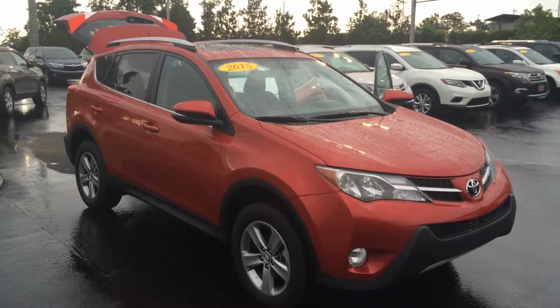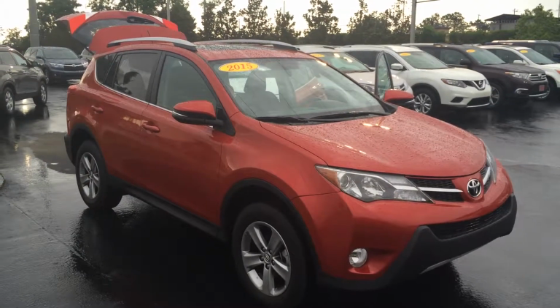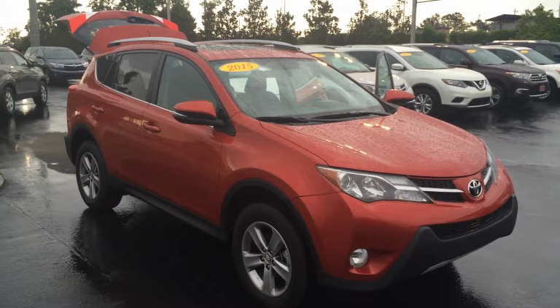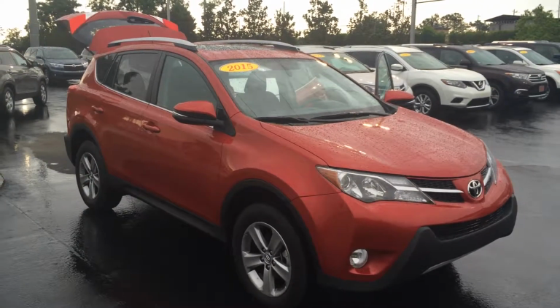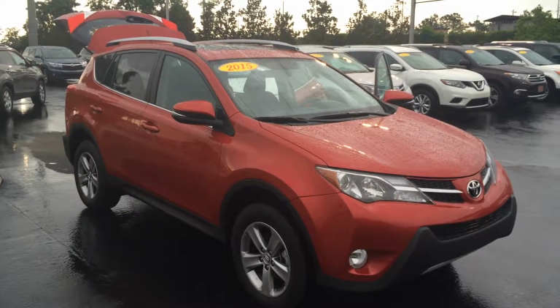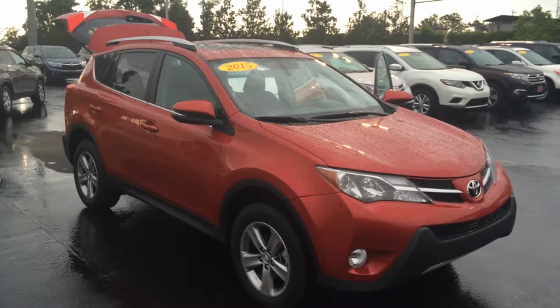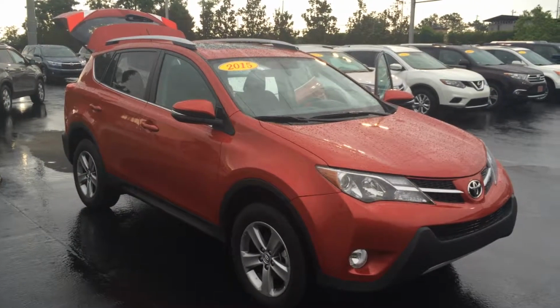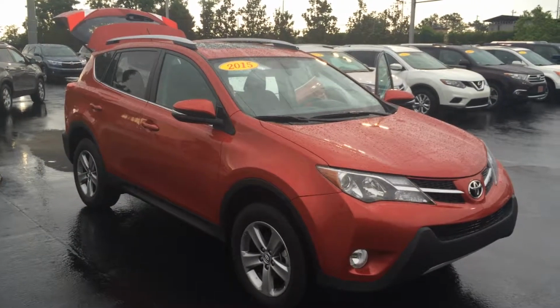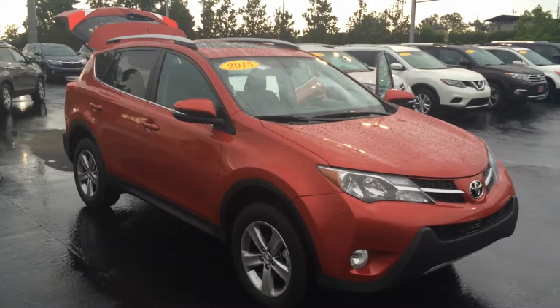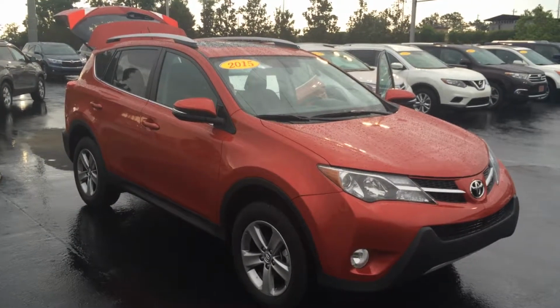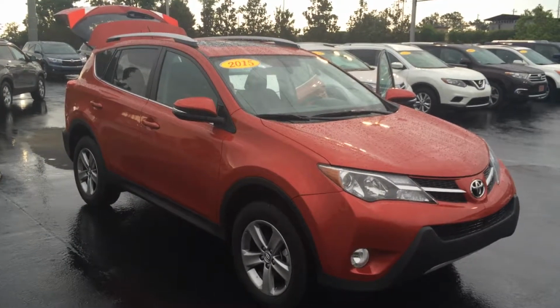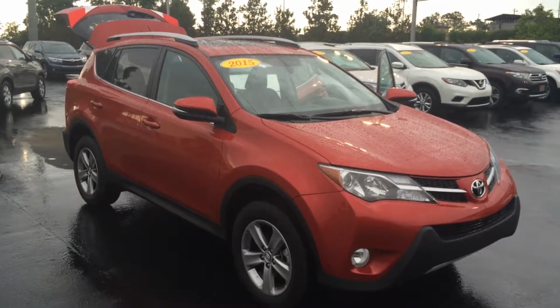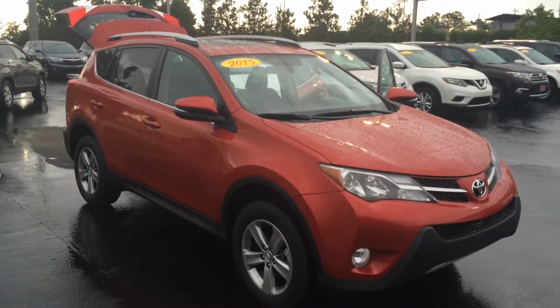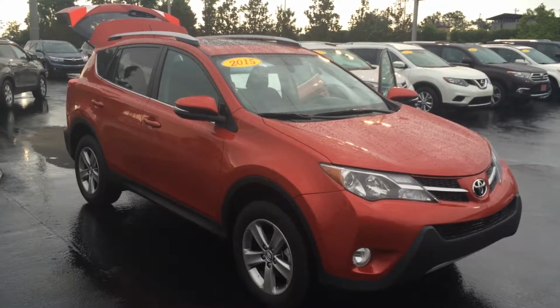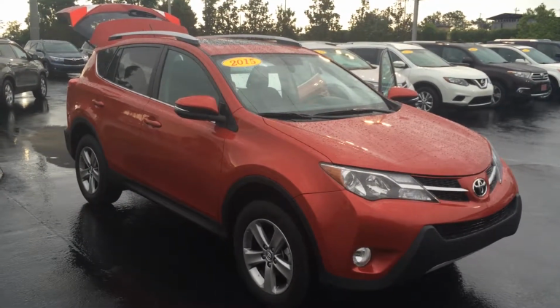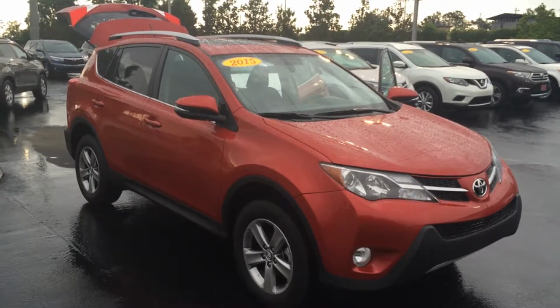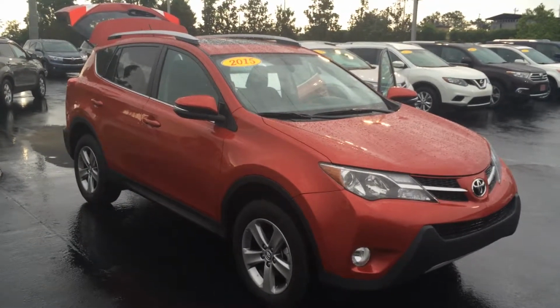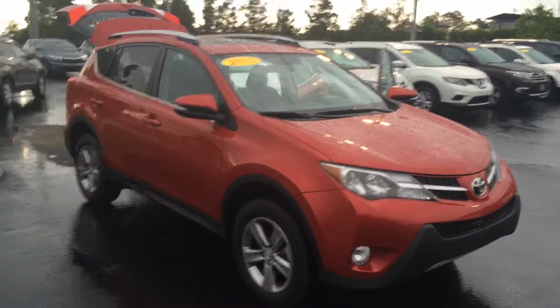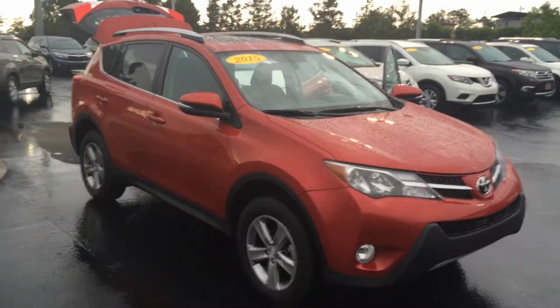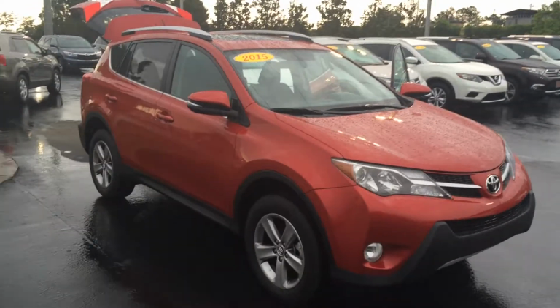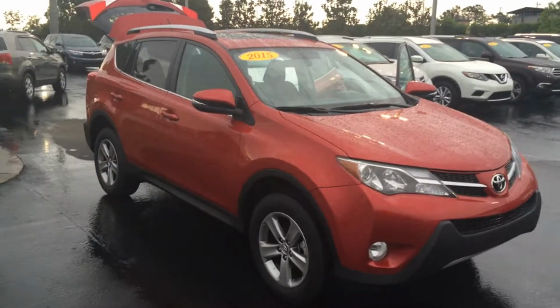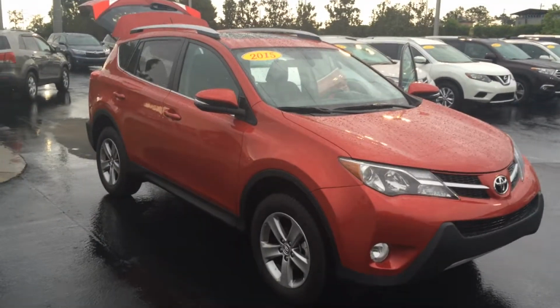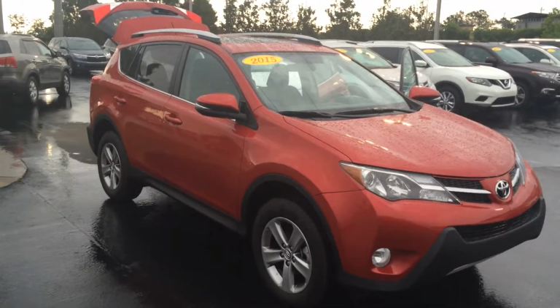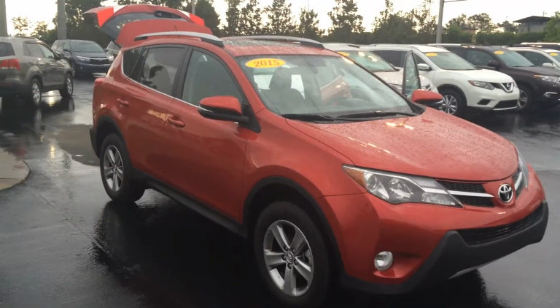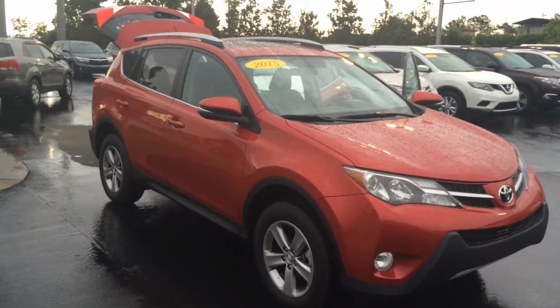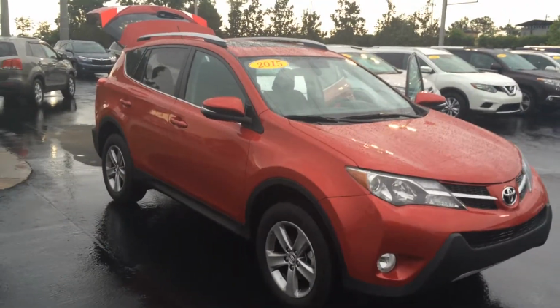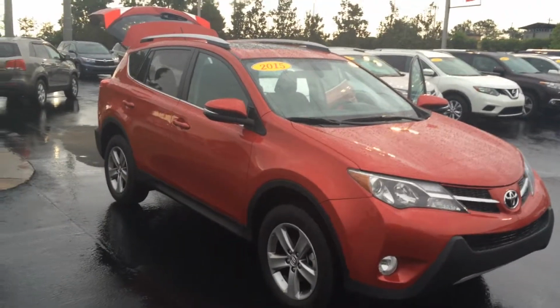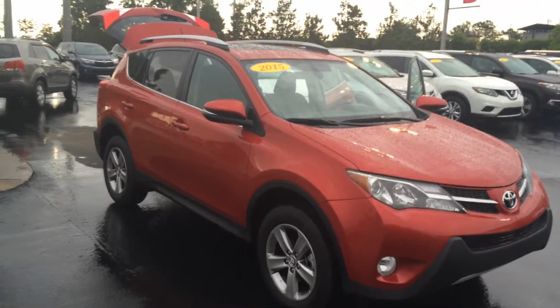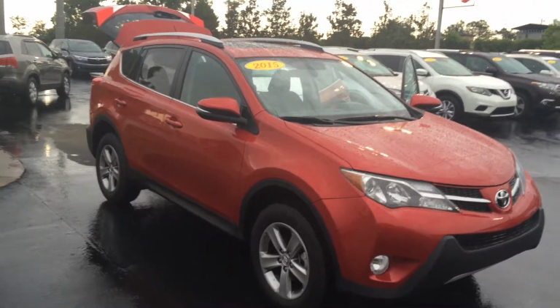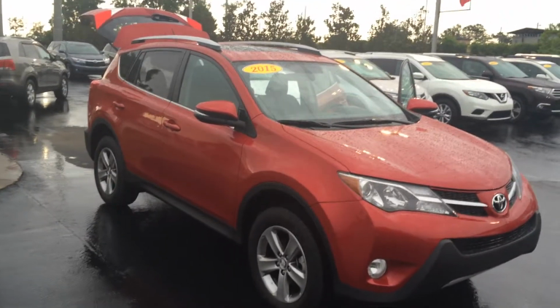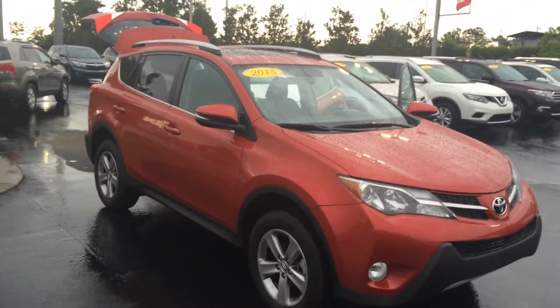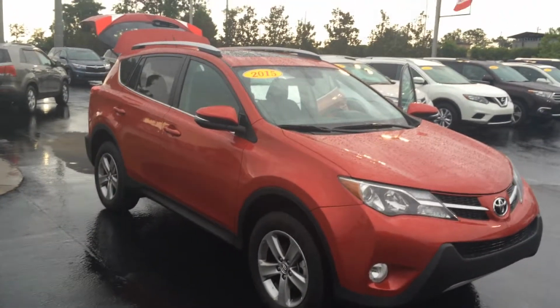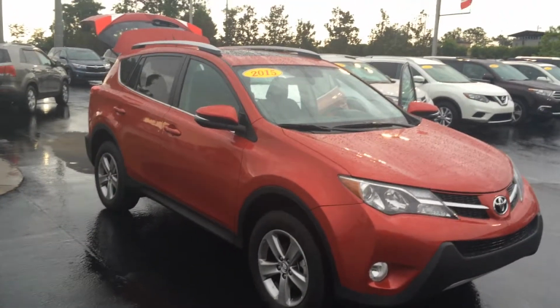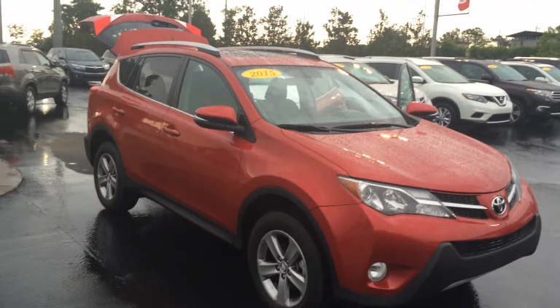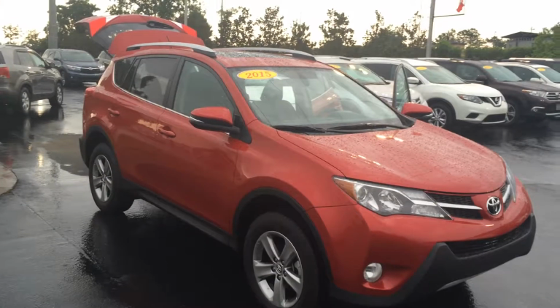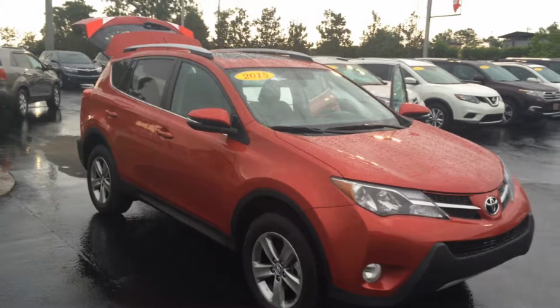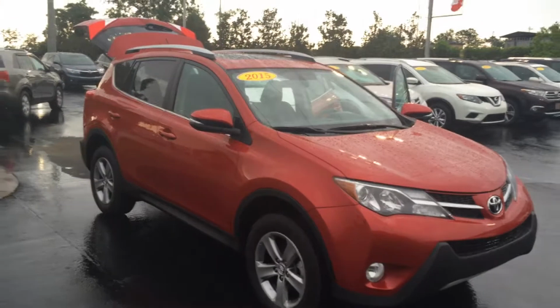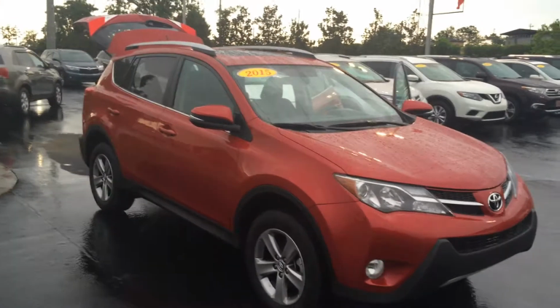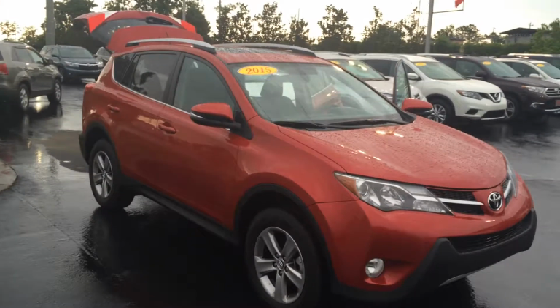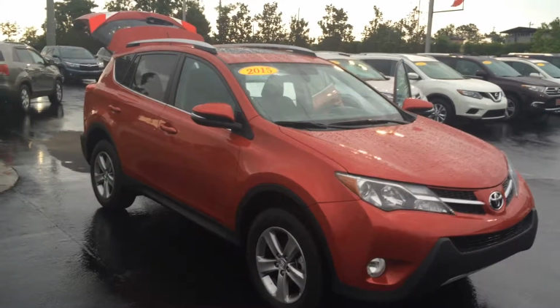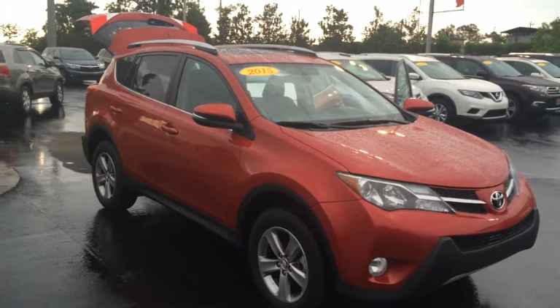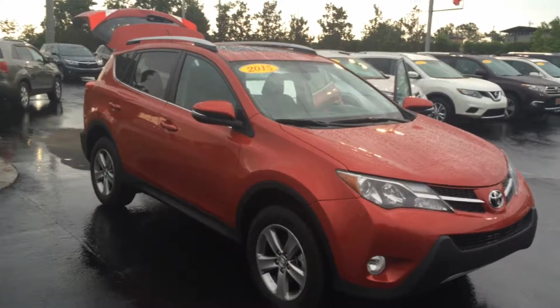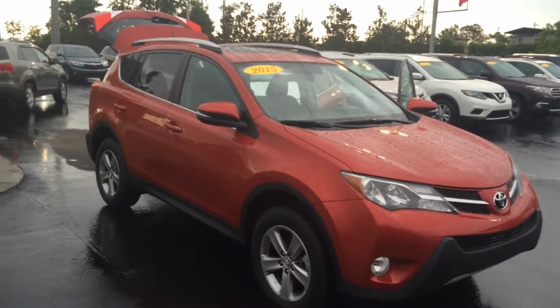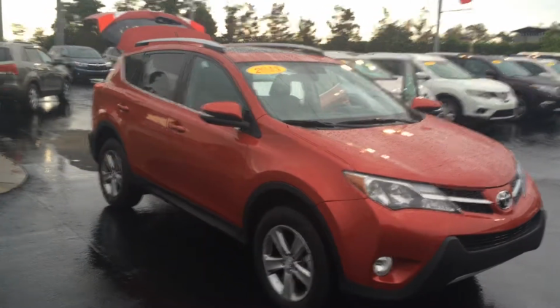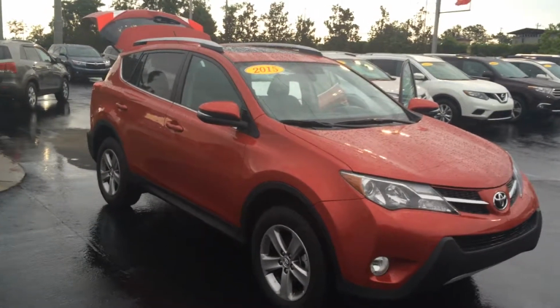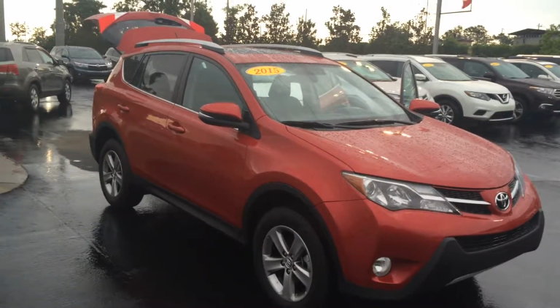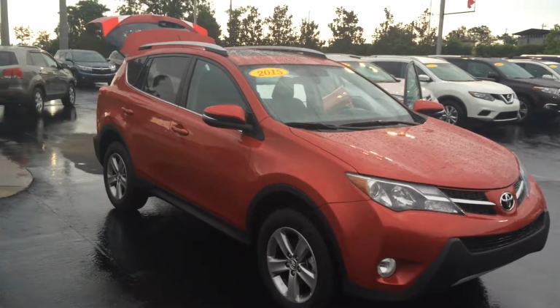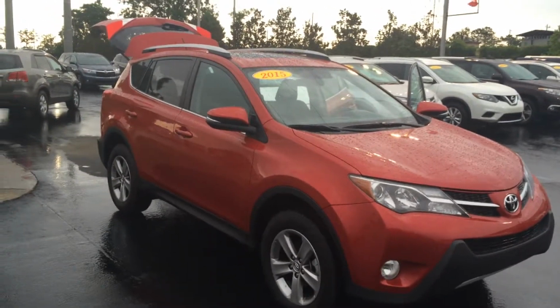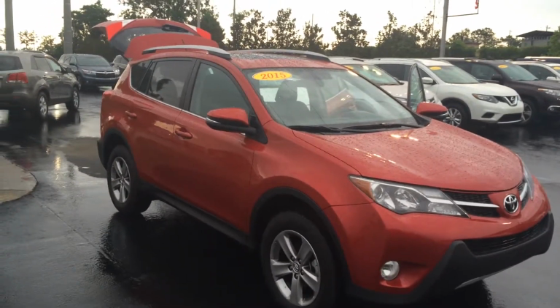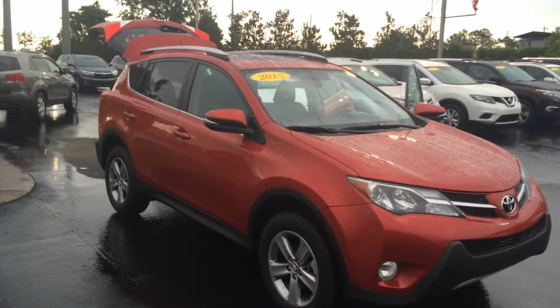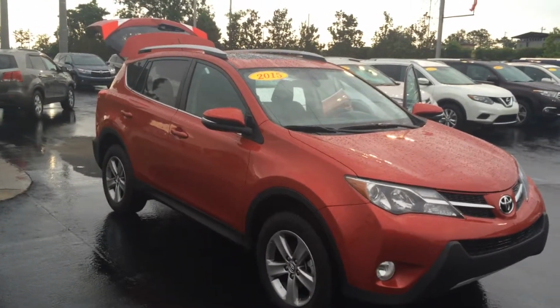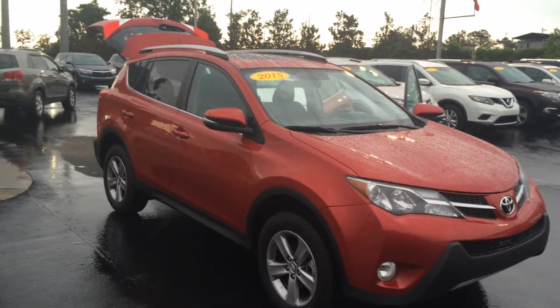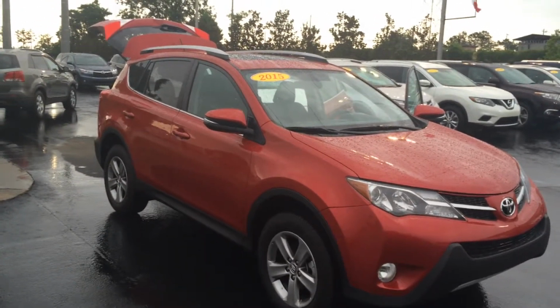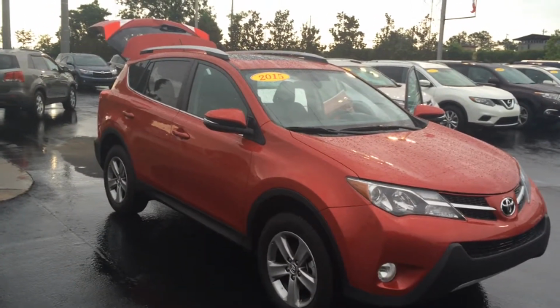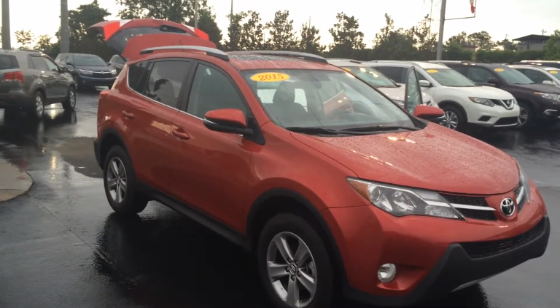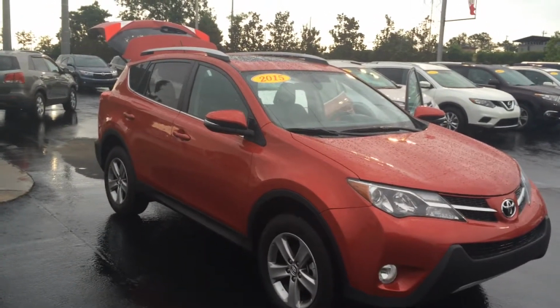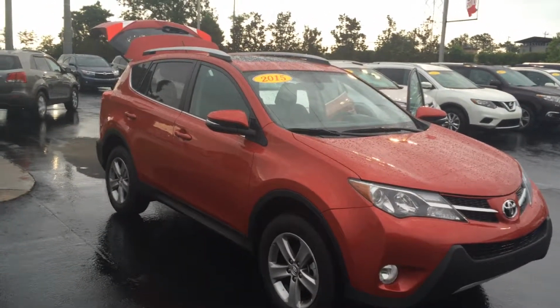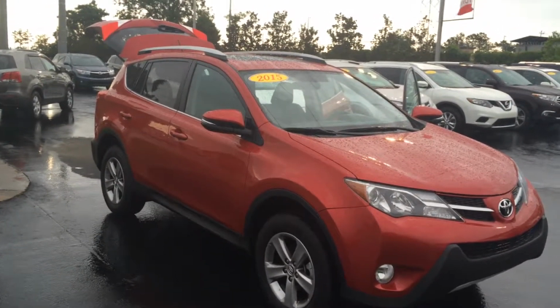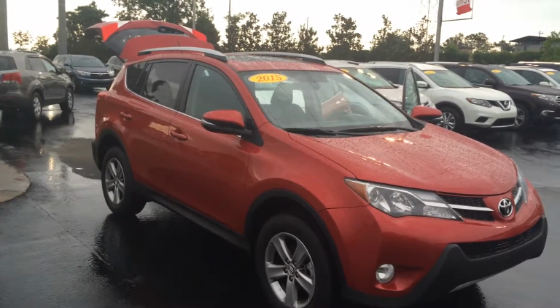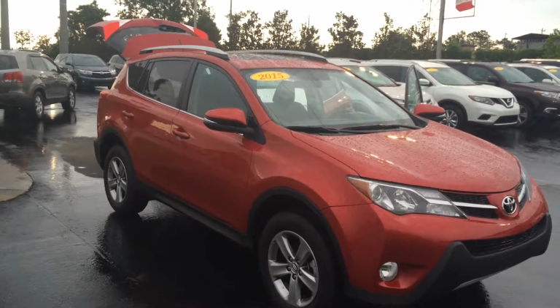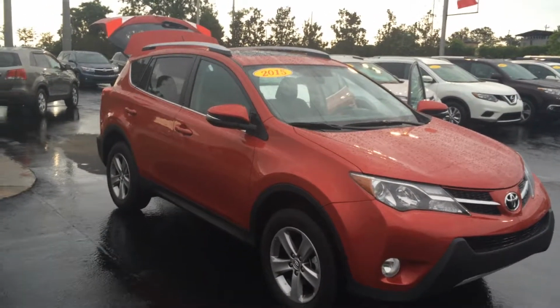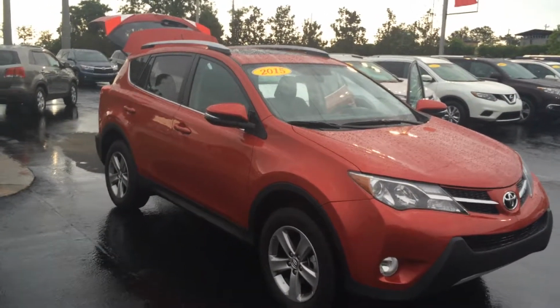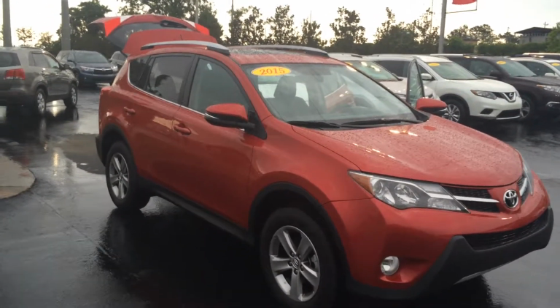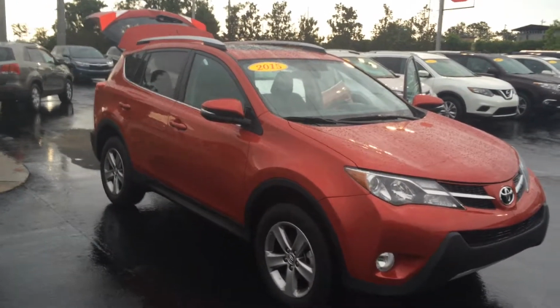Hey sir, it's Gerald at LaGrange Toyota. Toyota picked you out a nice red — this is called Barcelona Red. It's a 2015 Toyota RAV4 XLE.